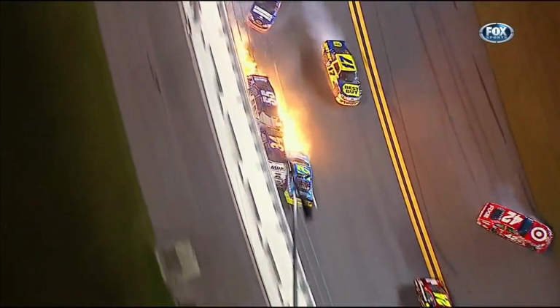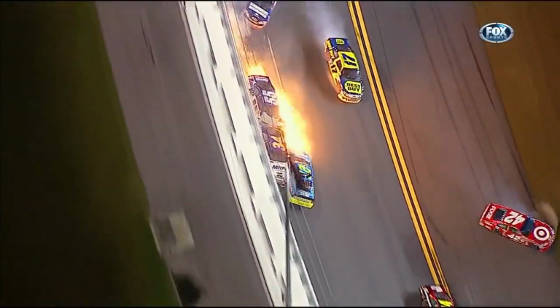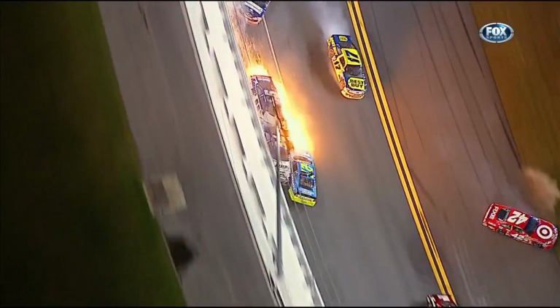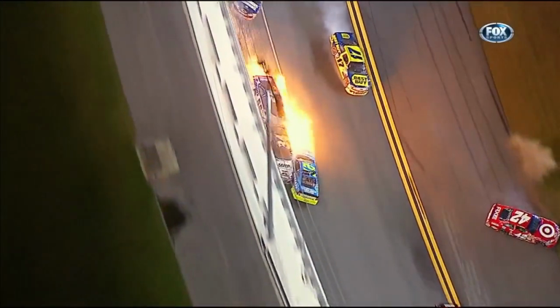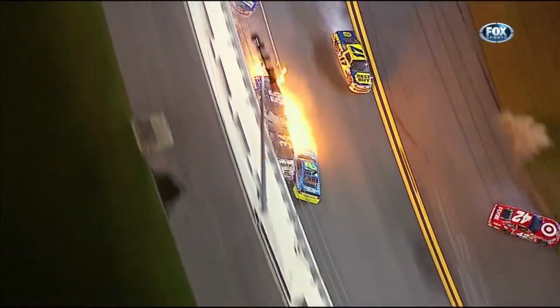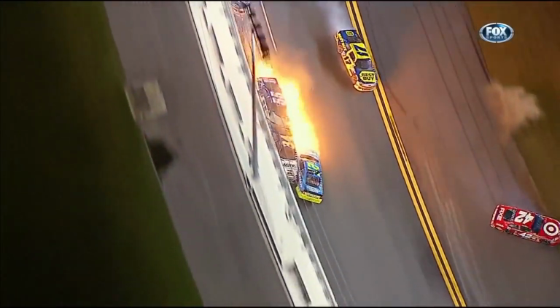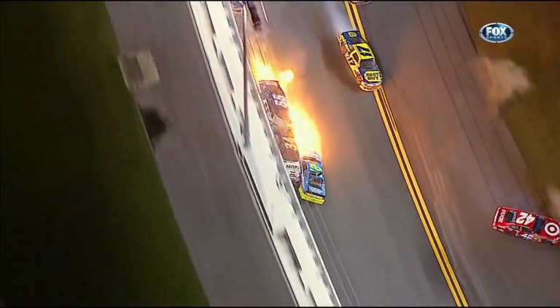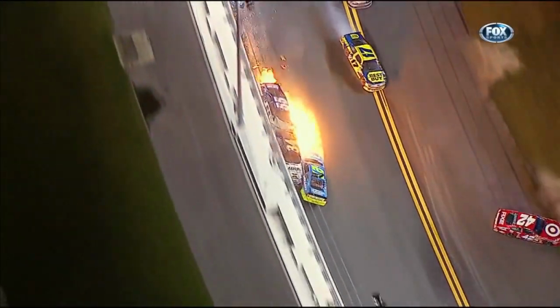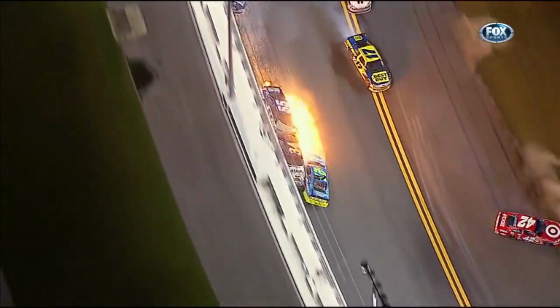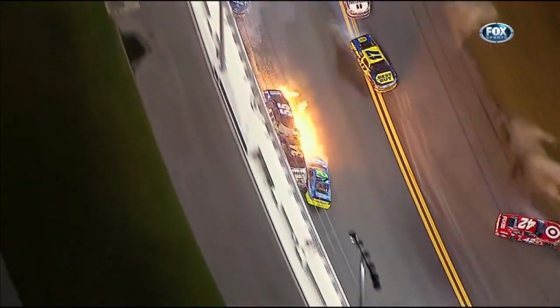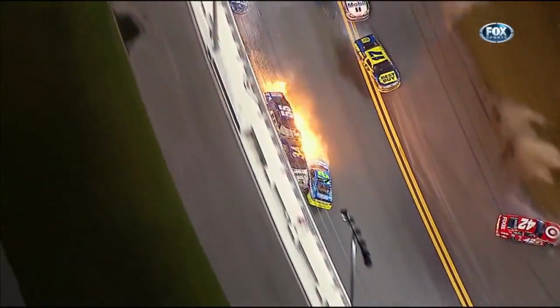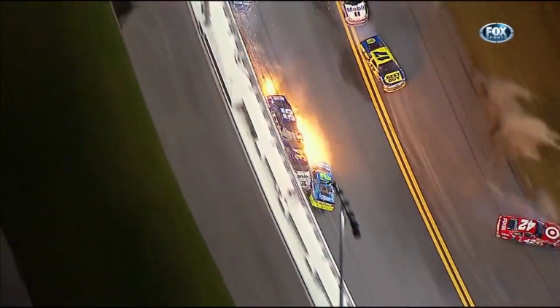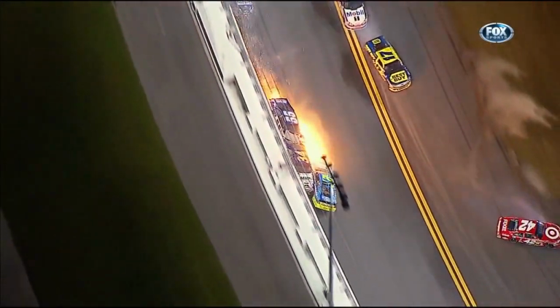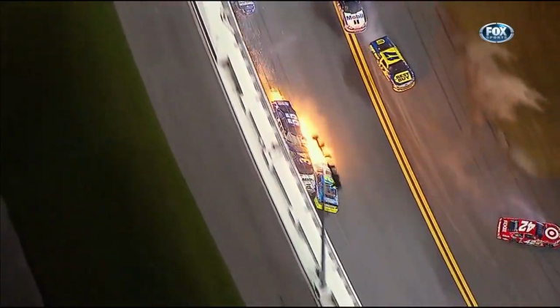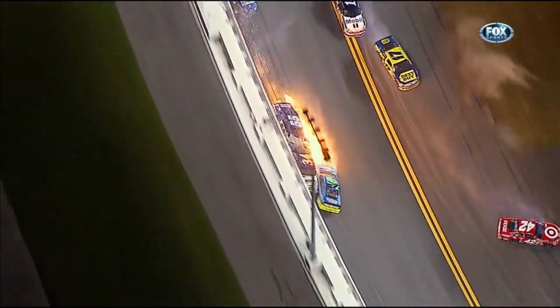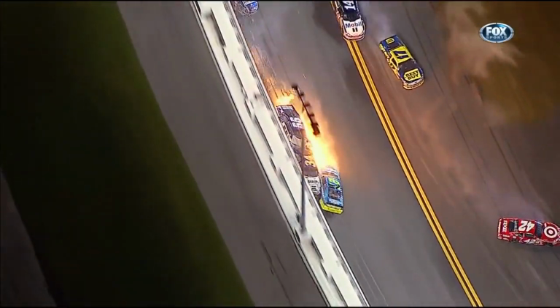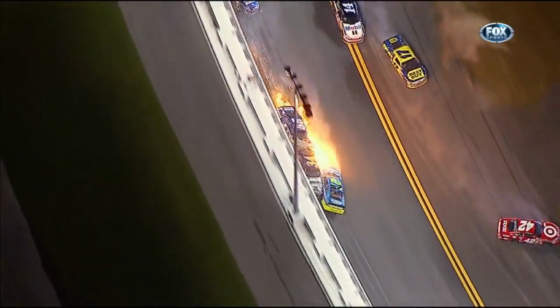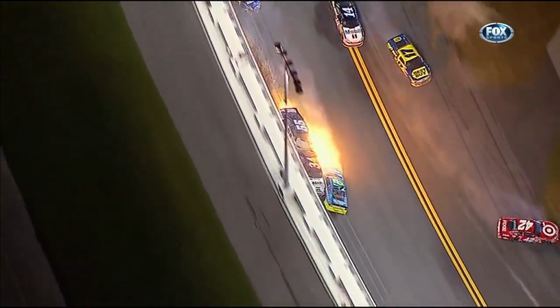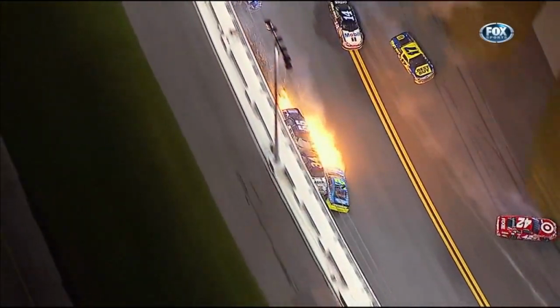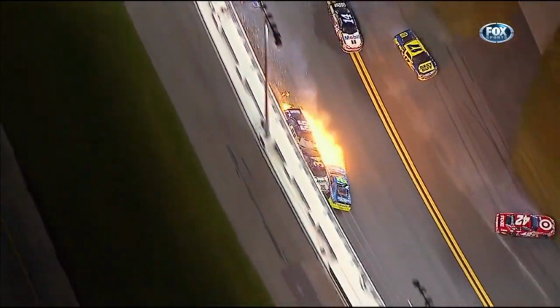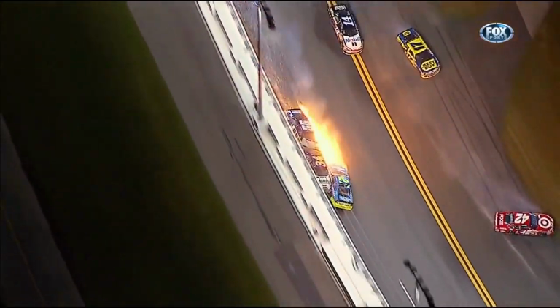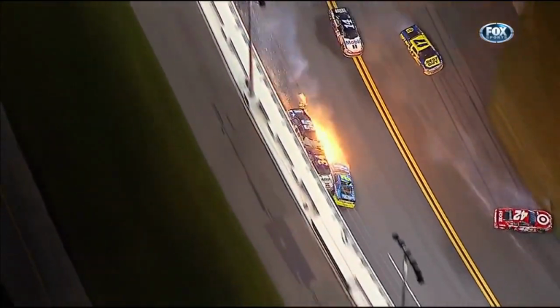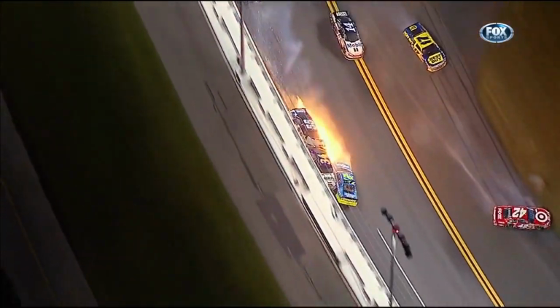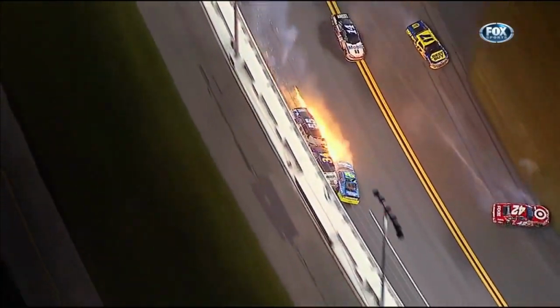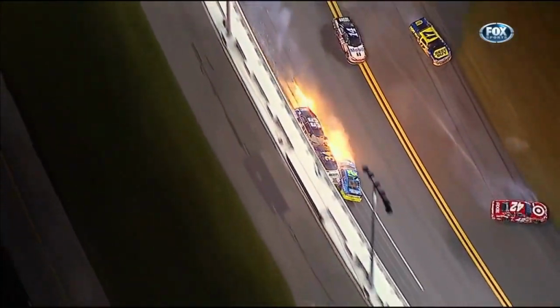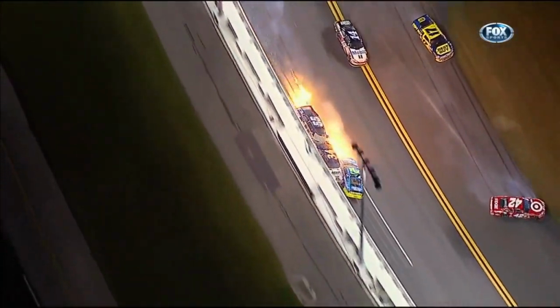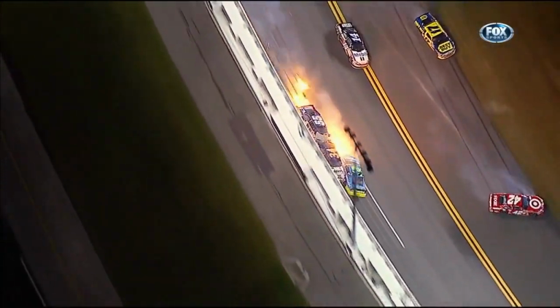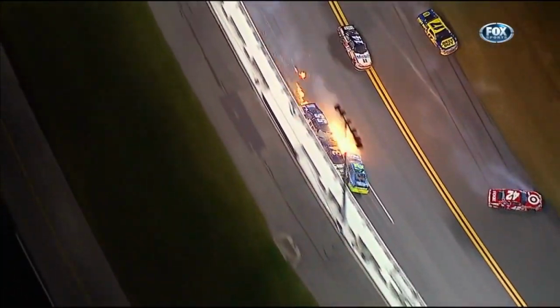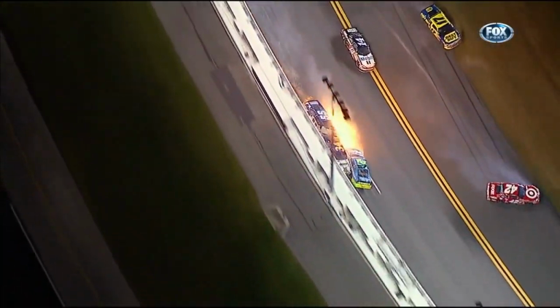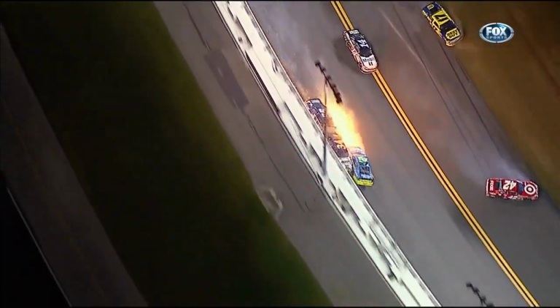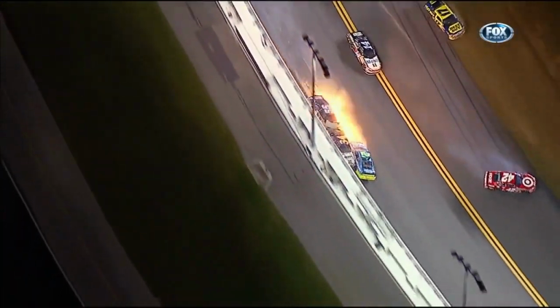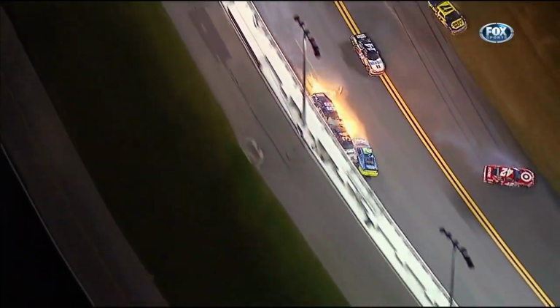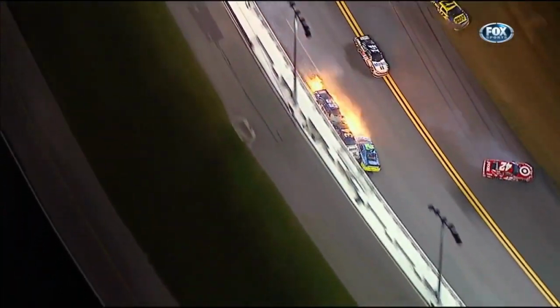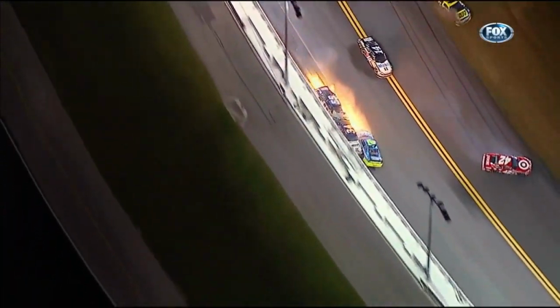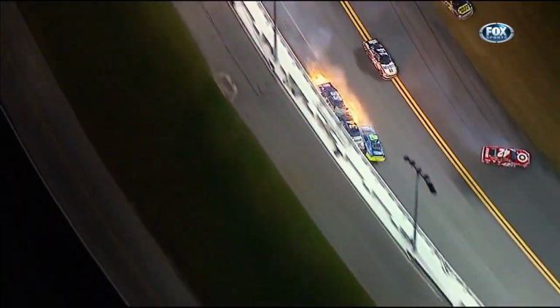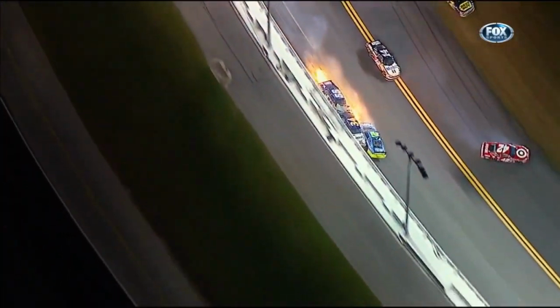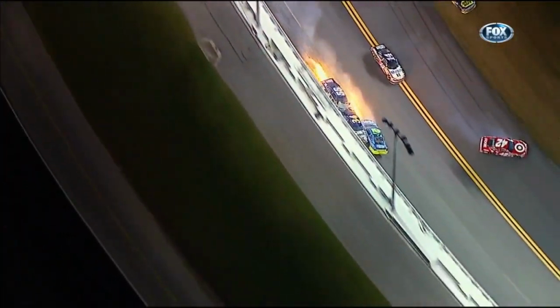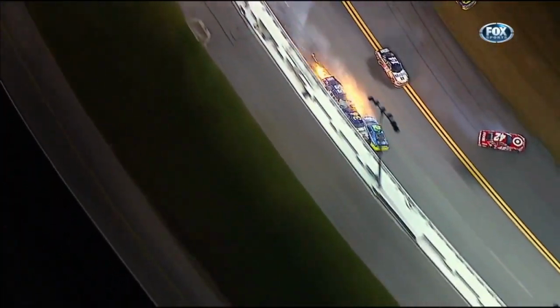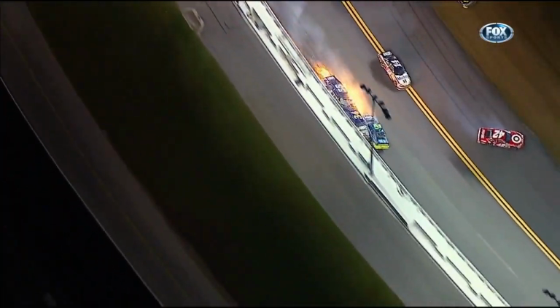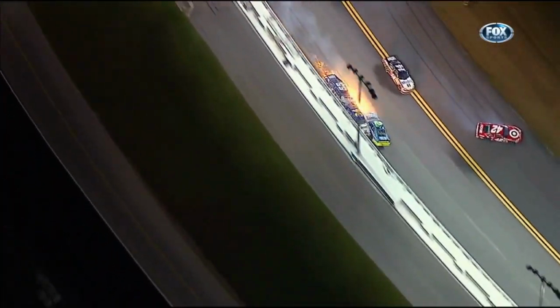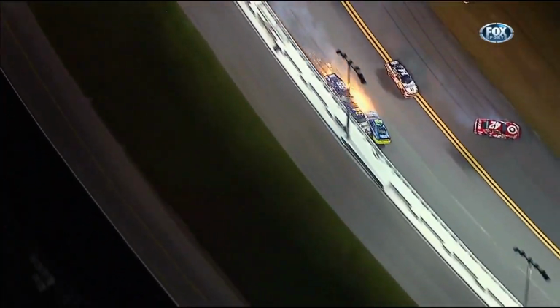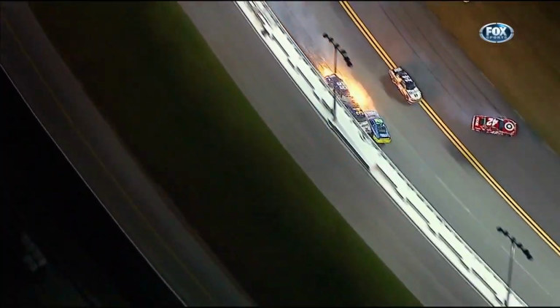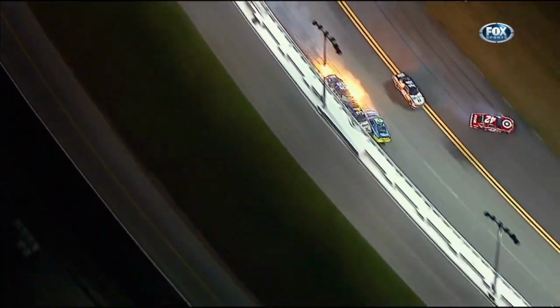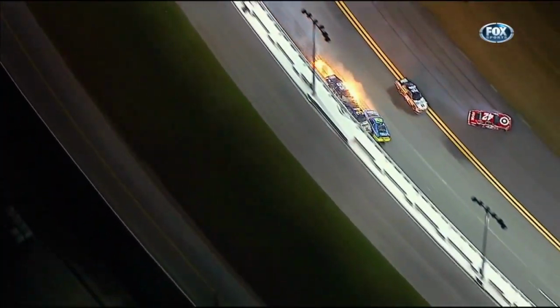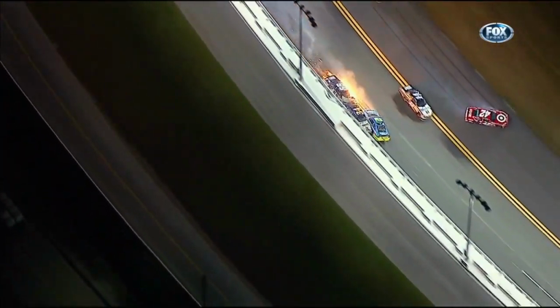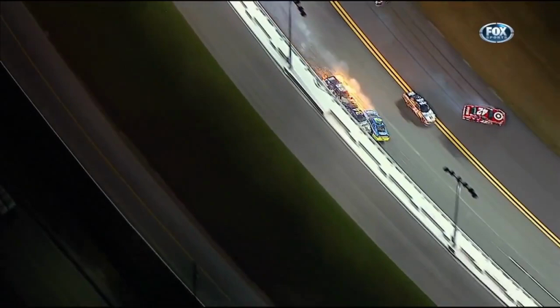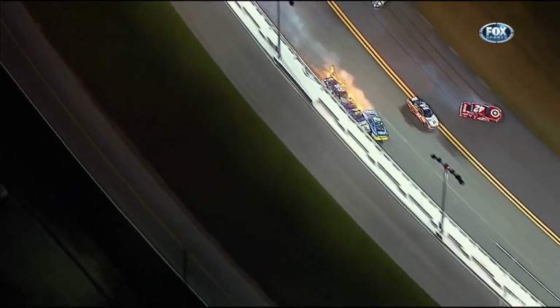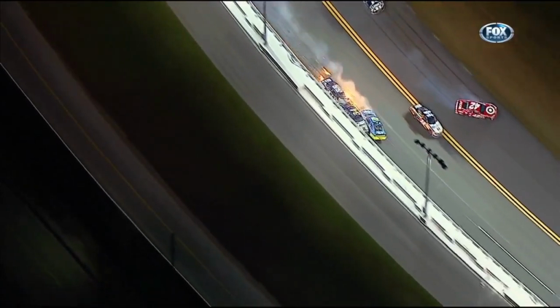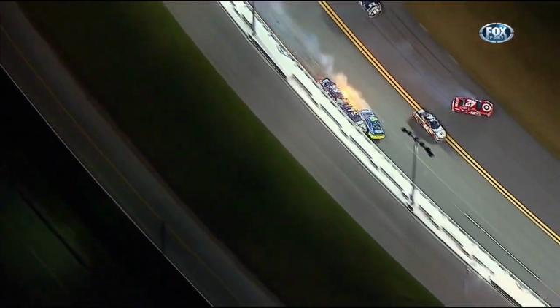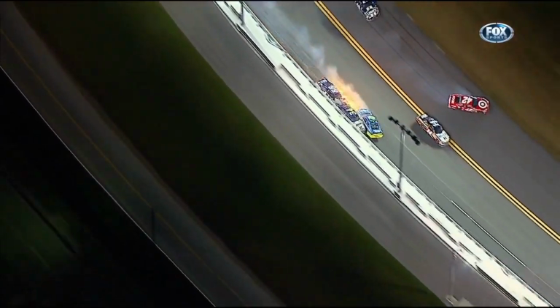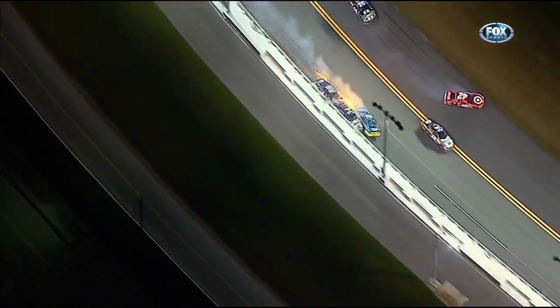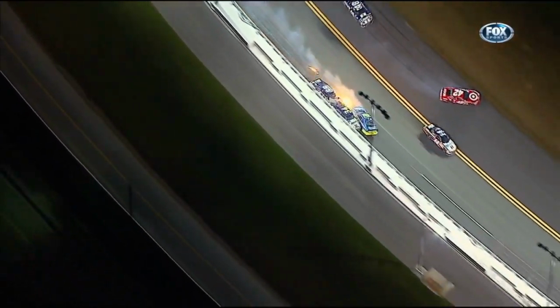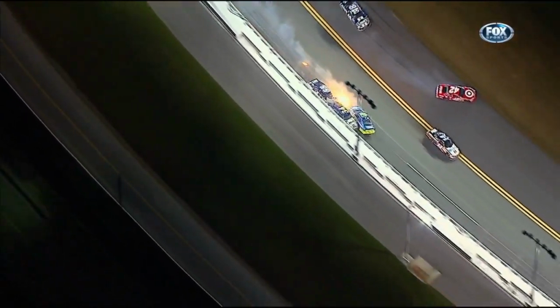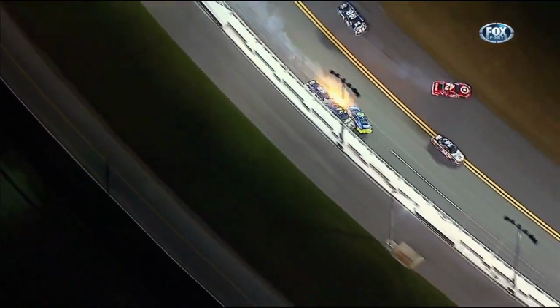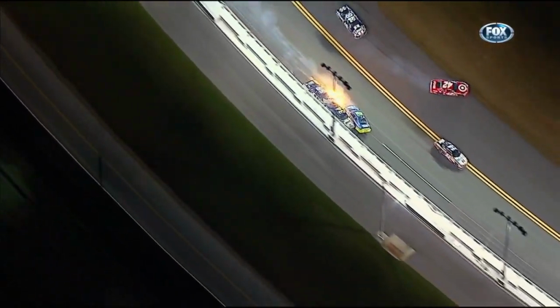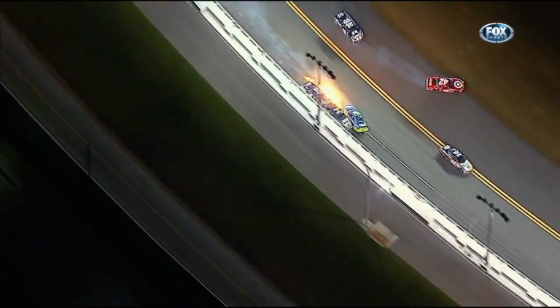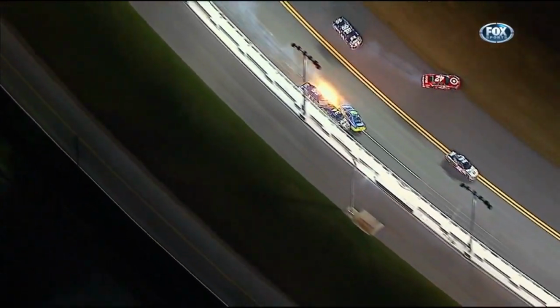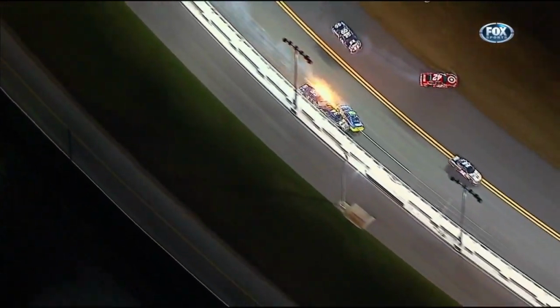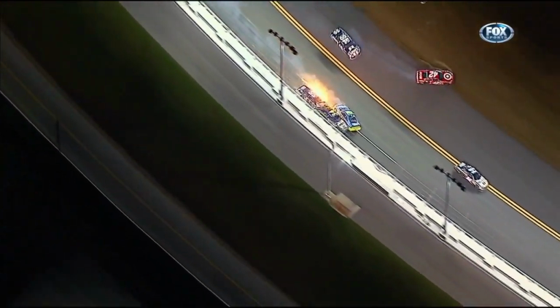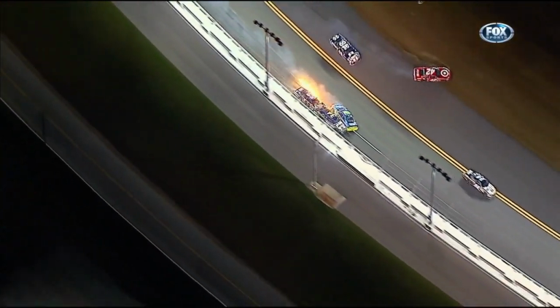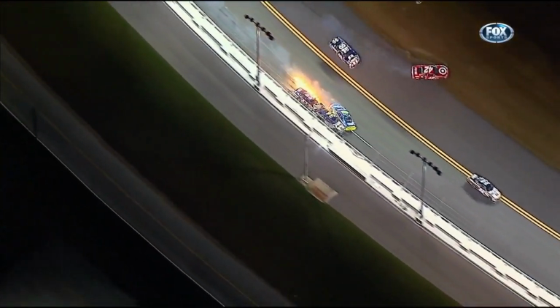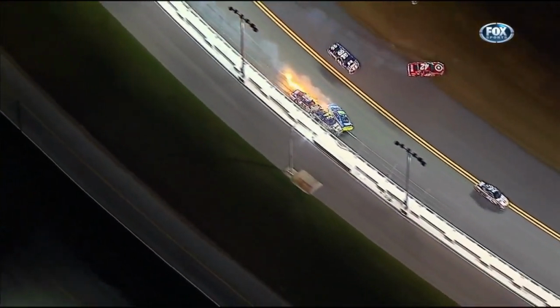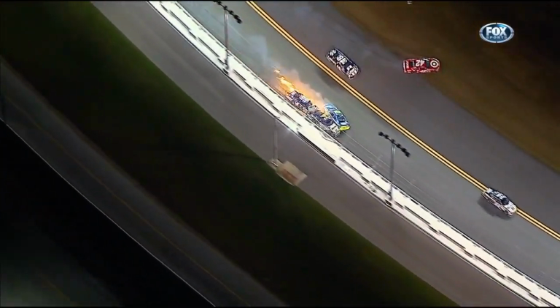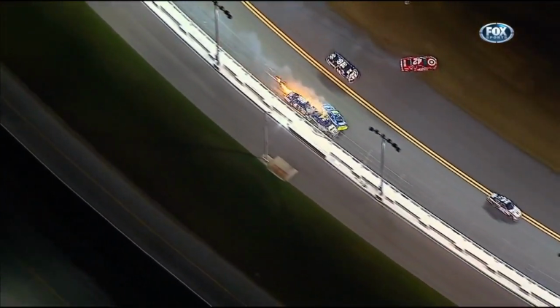Montoya and Gordon get away. Kenseth's involved. The 55 — a Michael Waltrip — heavy damage. Tony Stewart in the 14 scoots through.